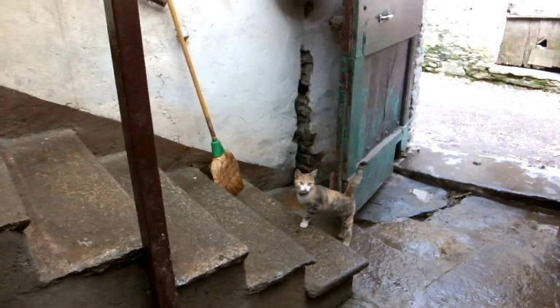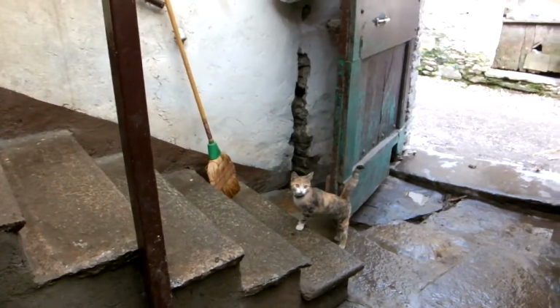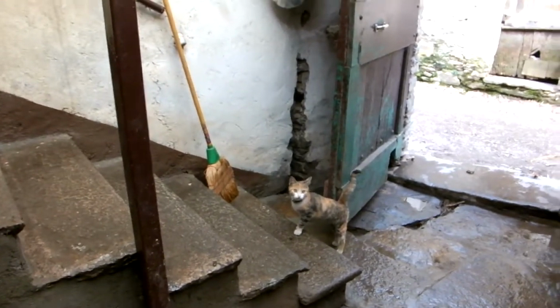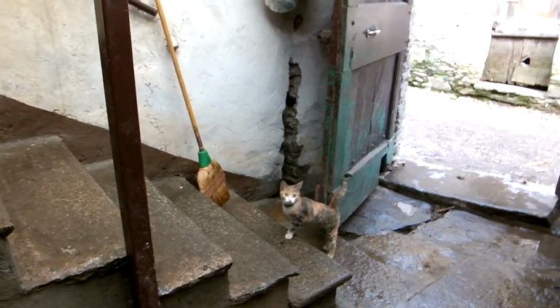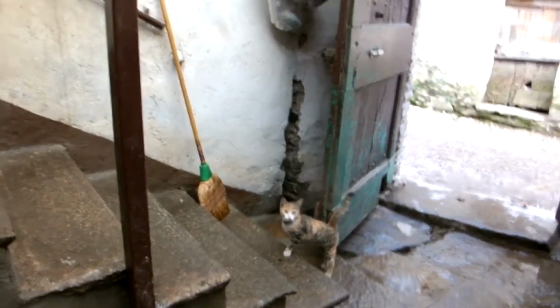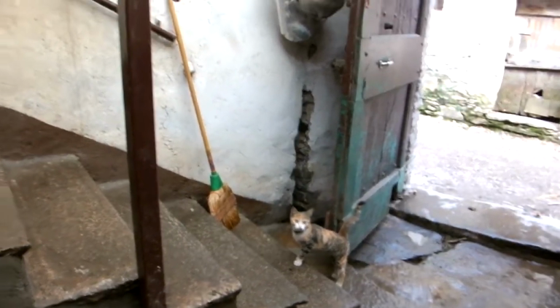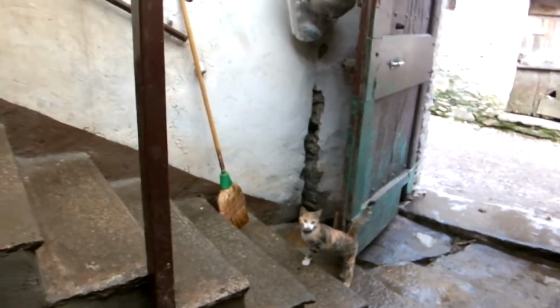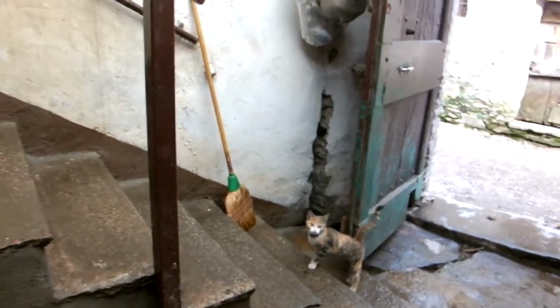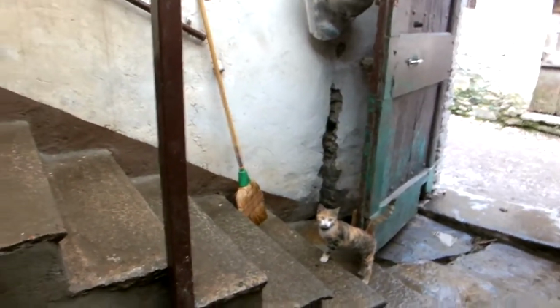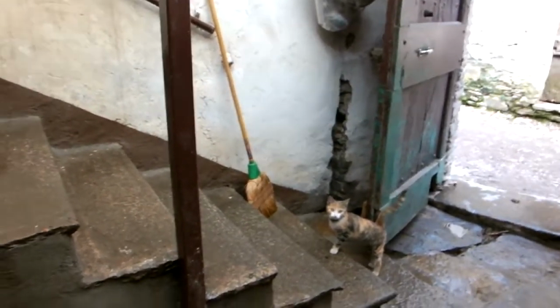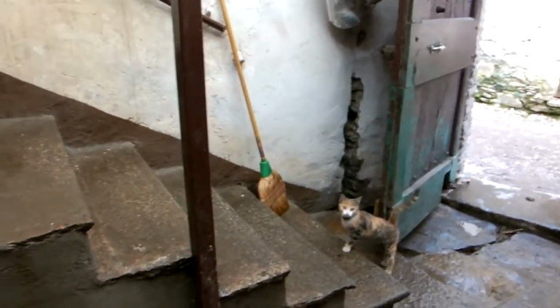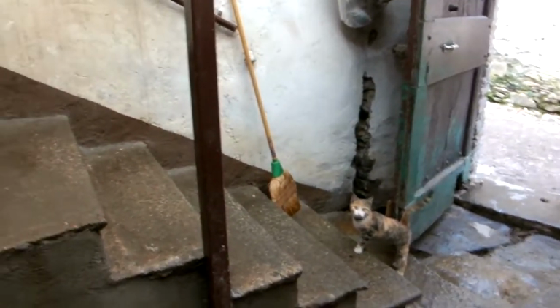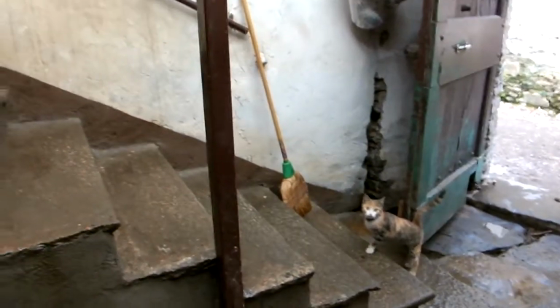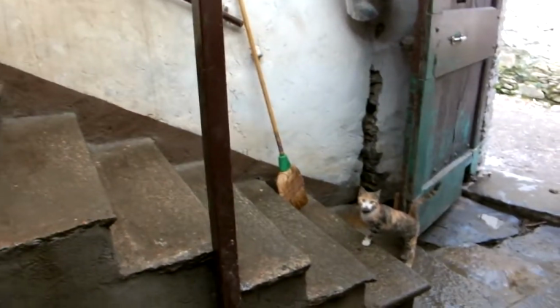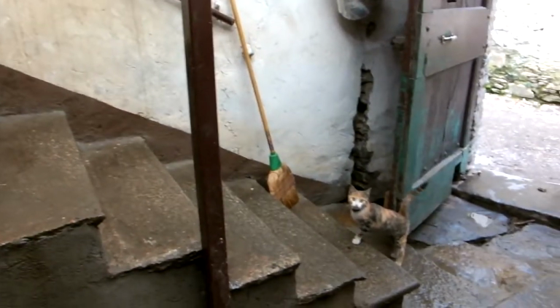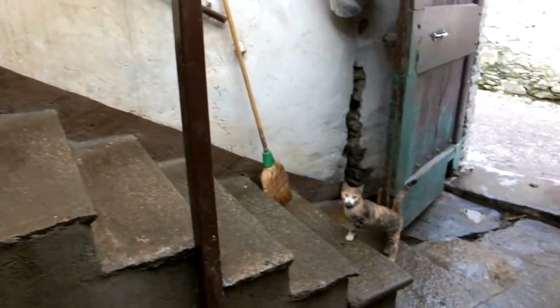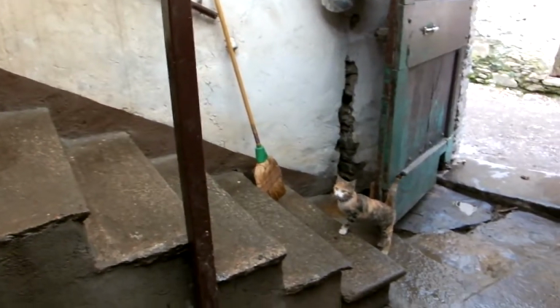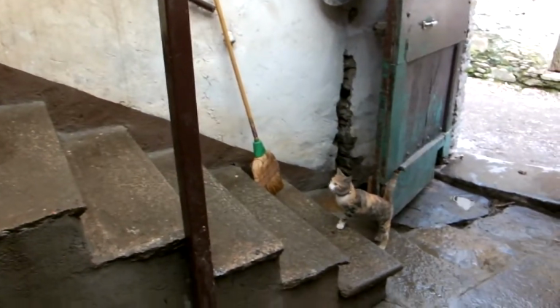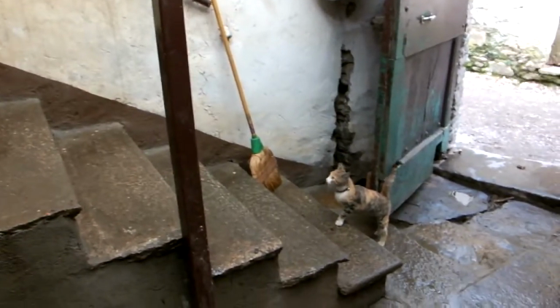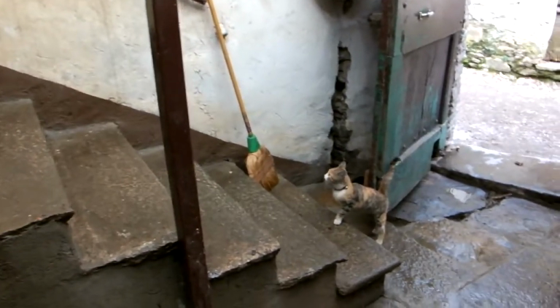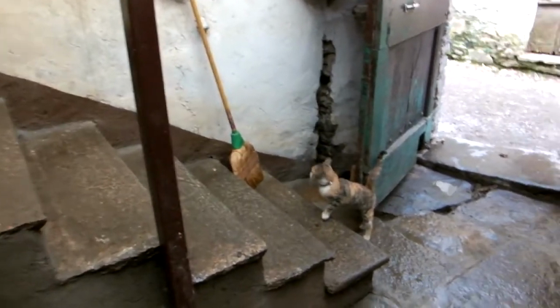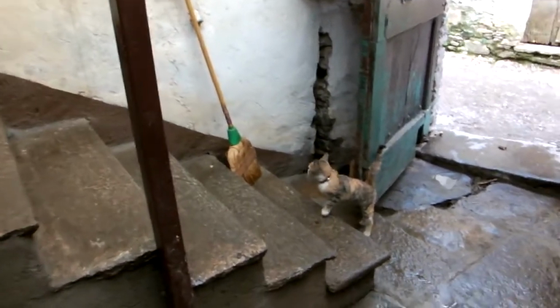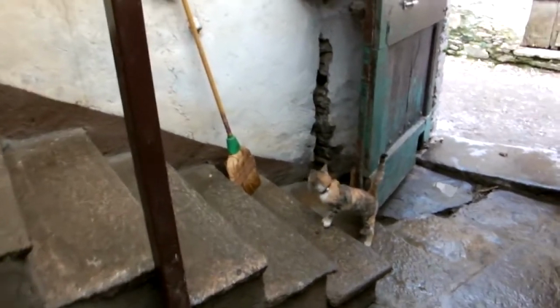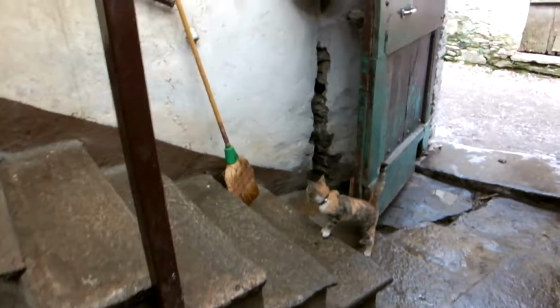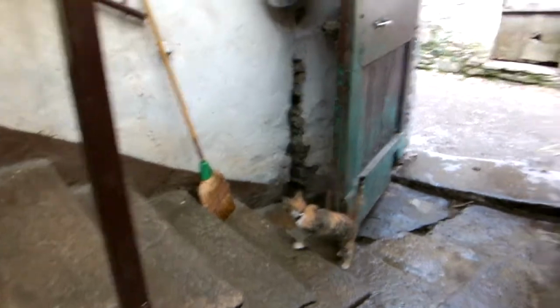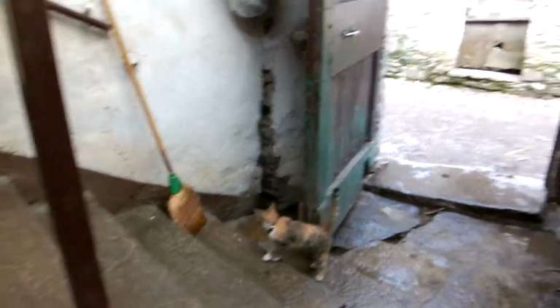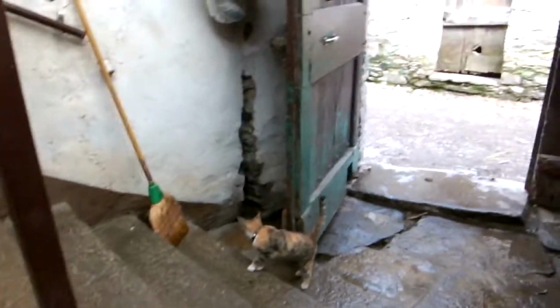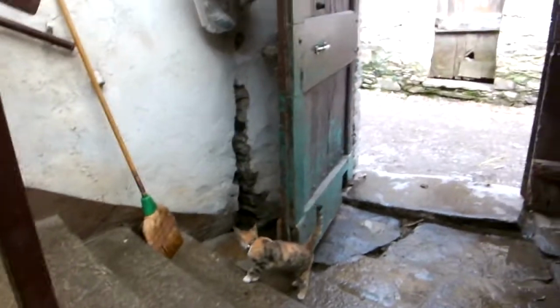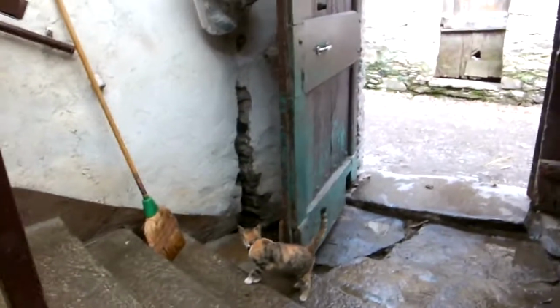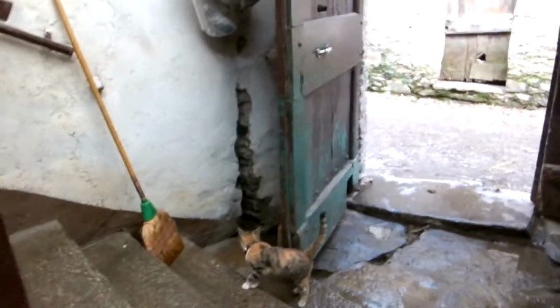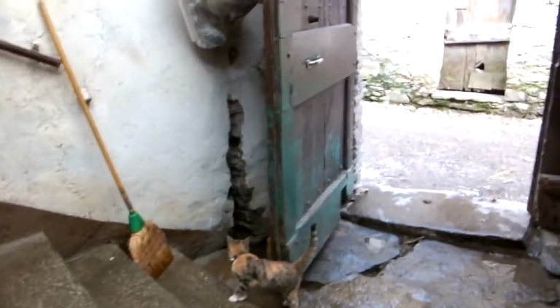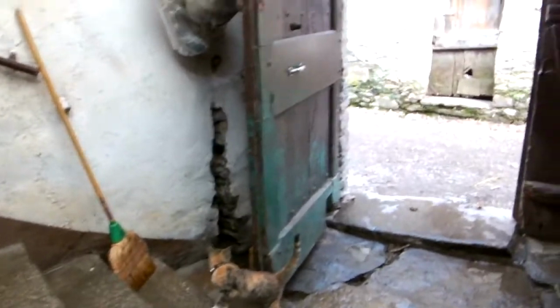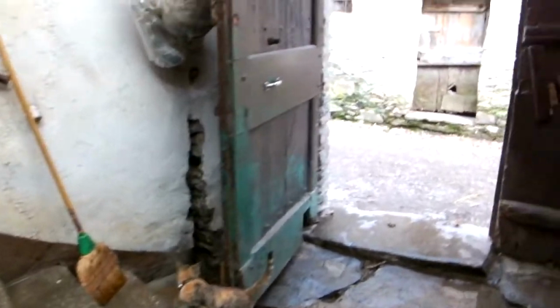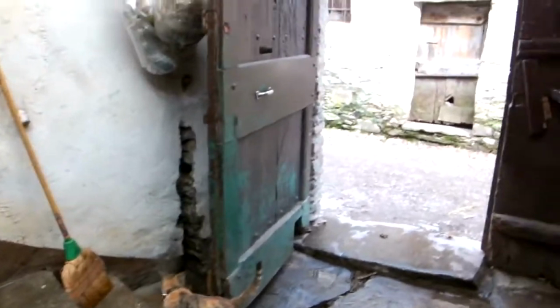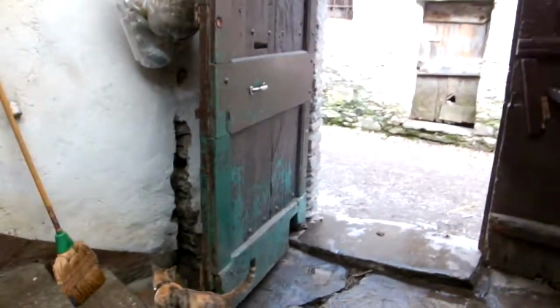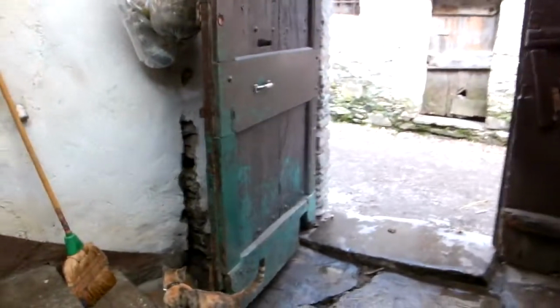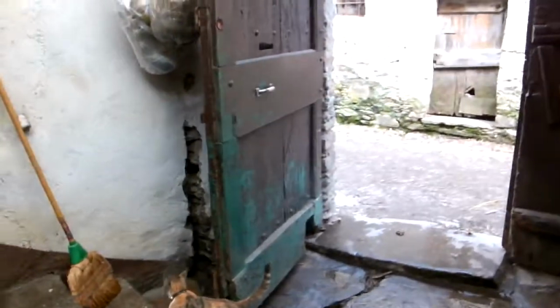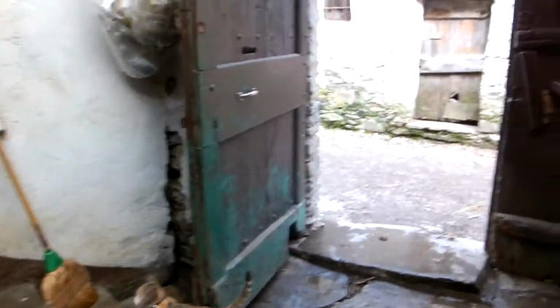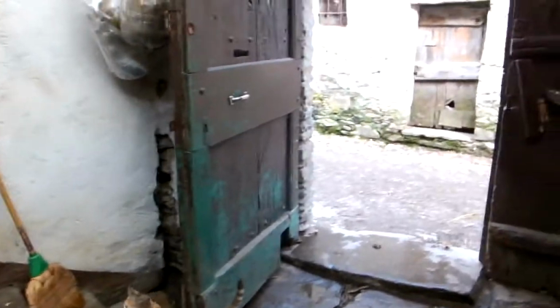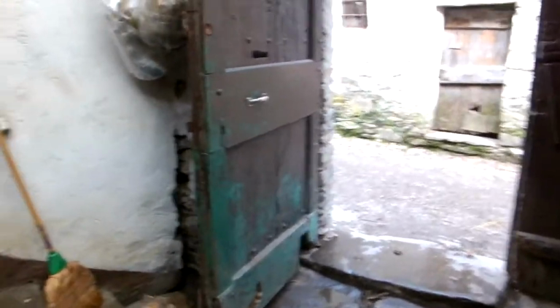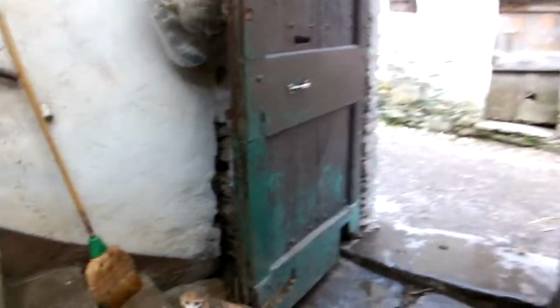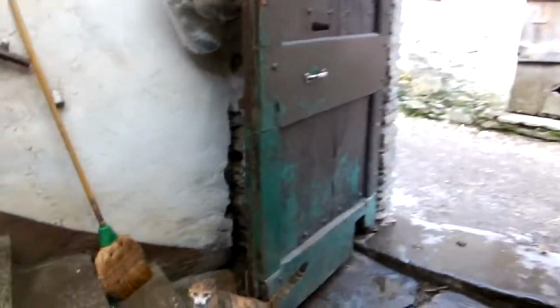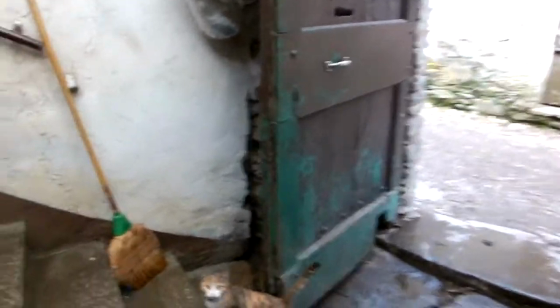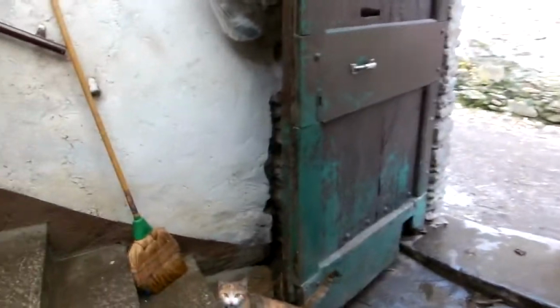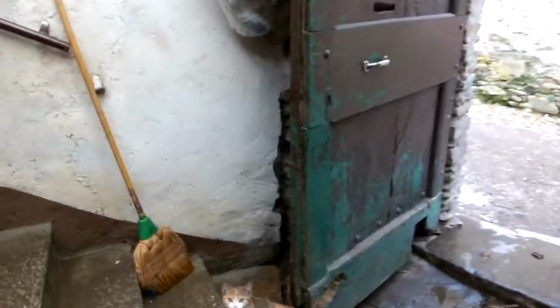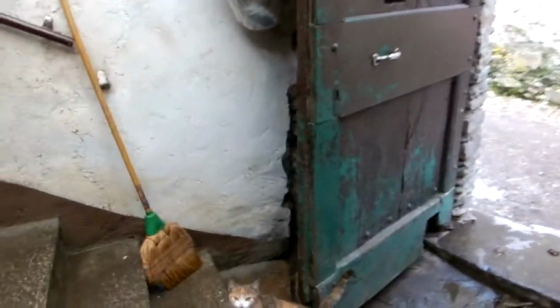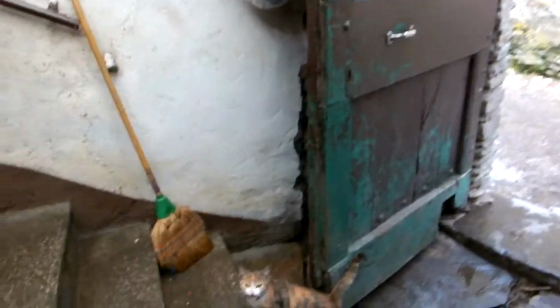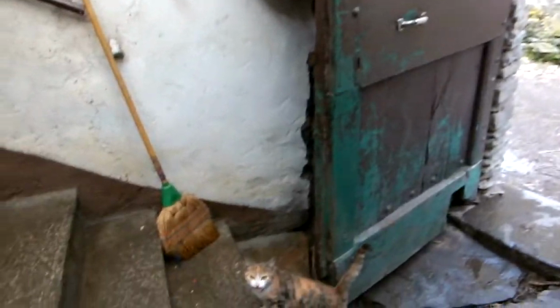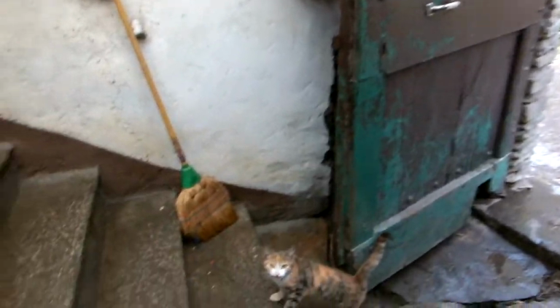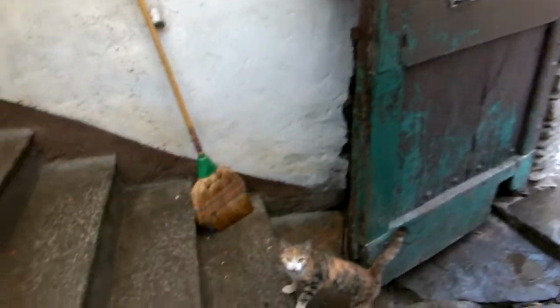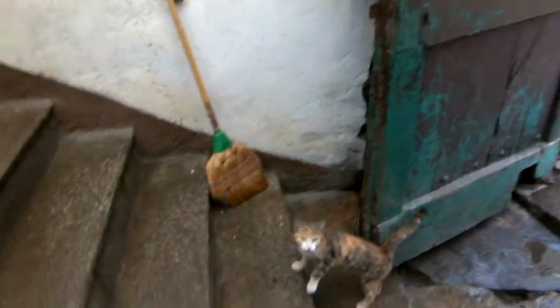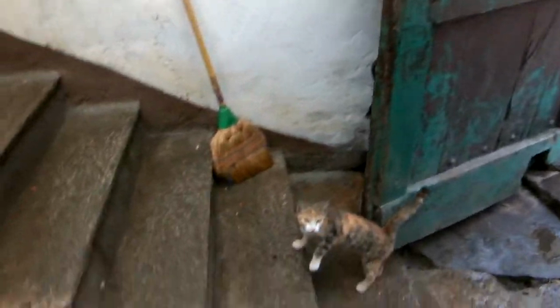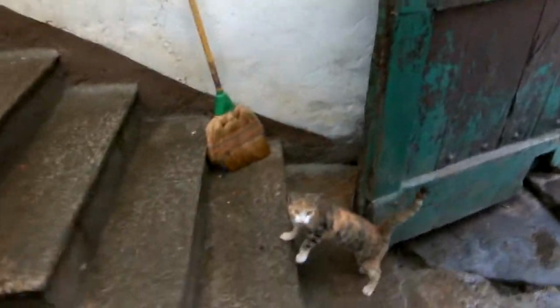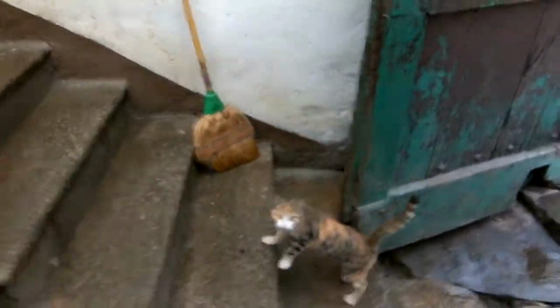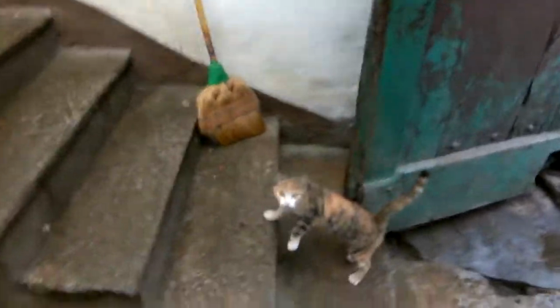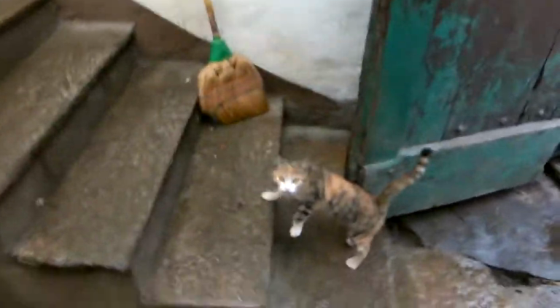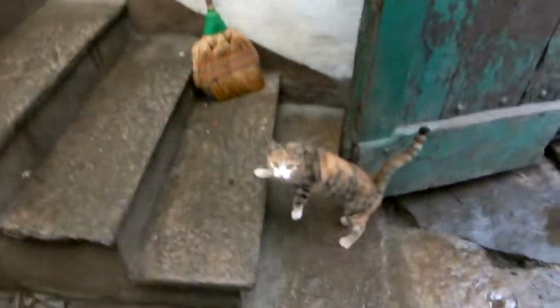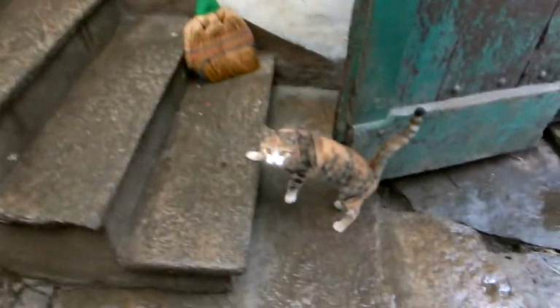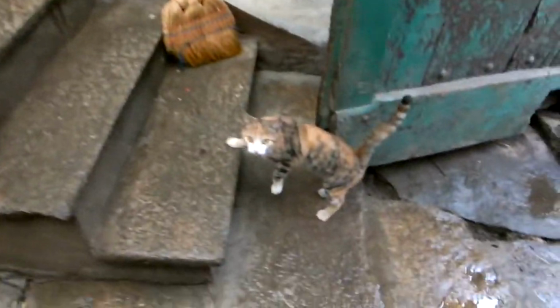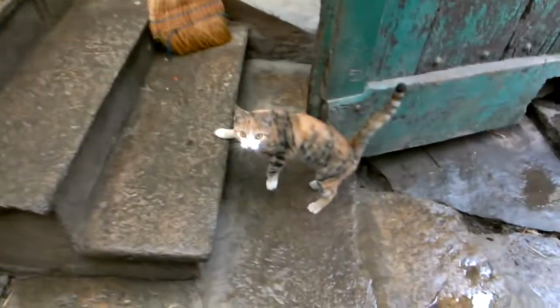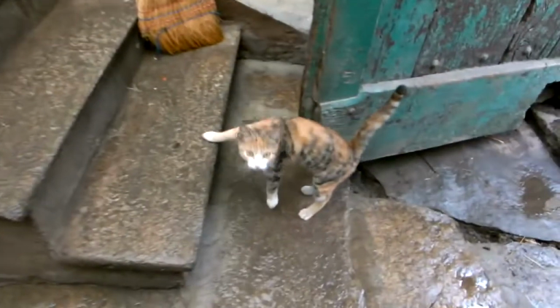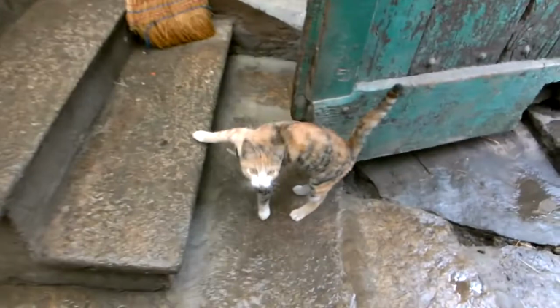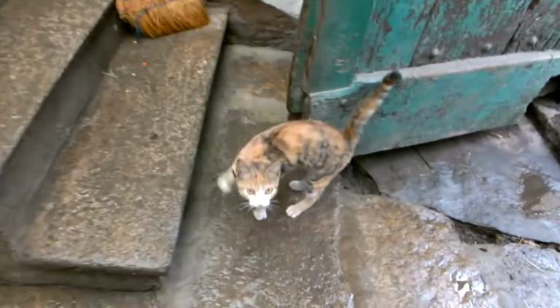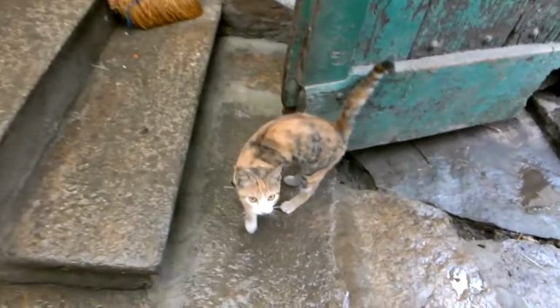It always wants food. And it's a girl. So Misha, who's really a Mishu, is extremely happy.